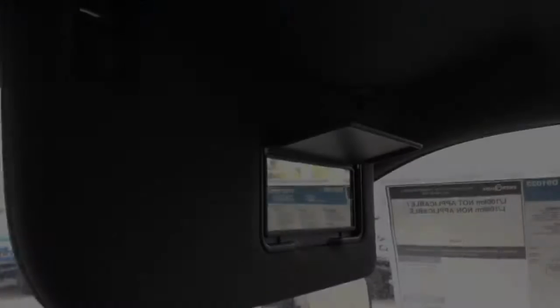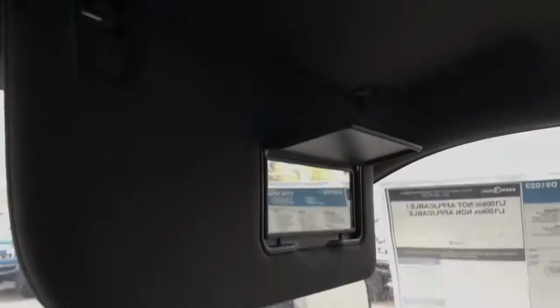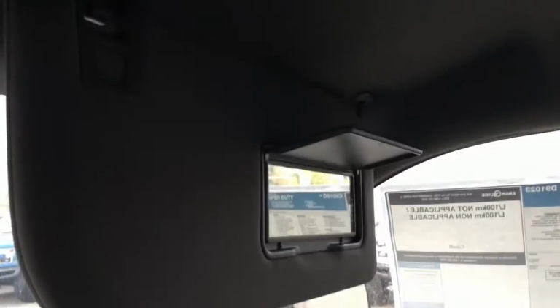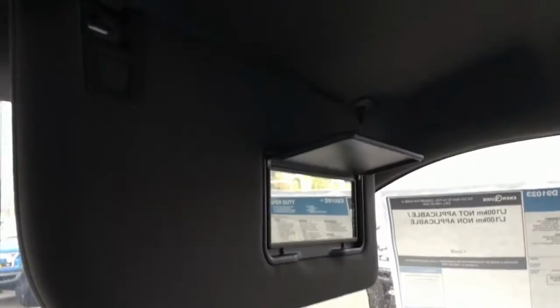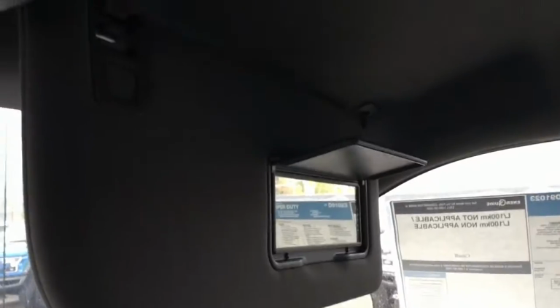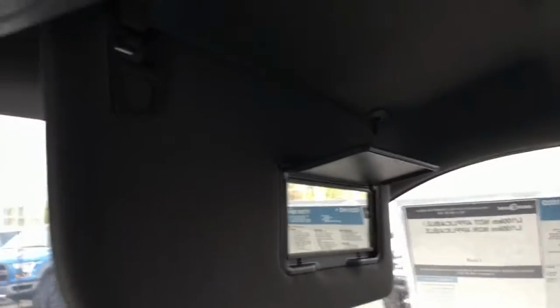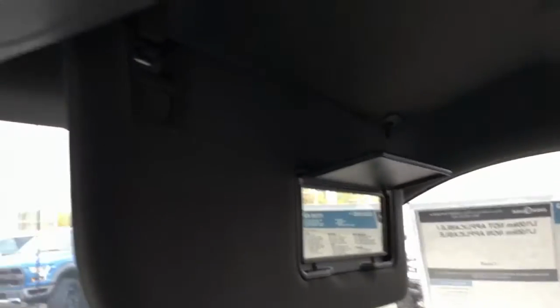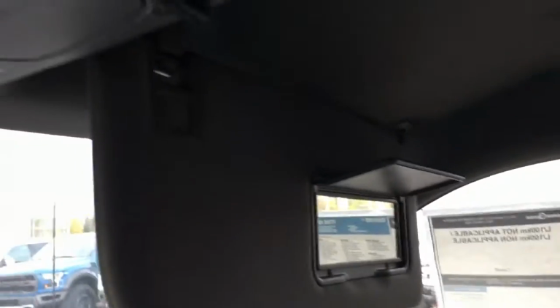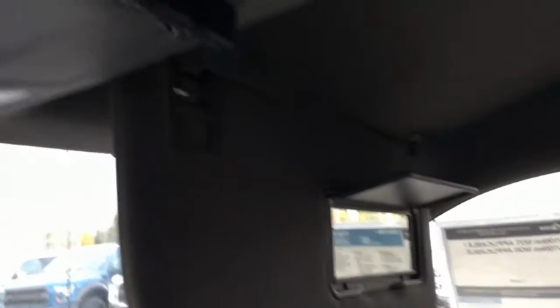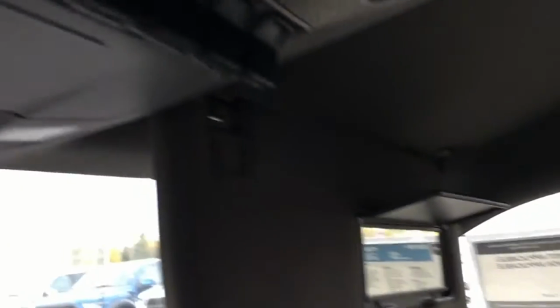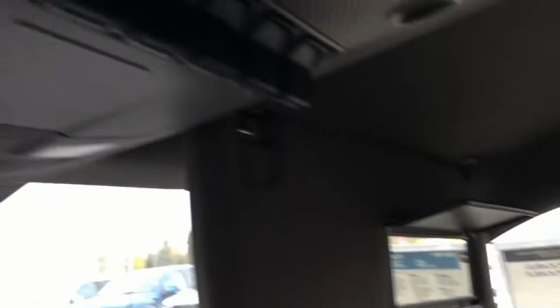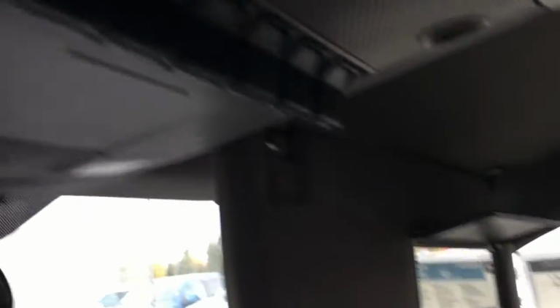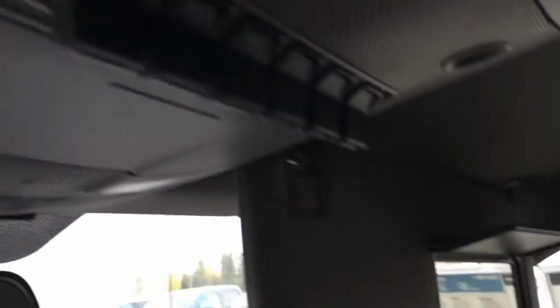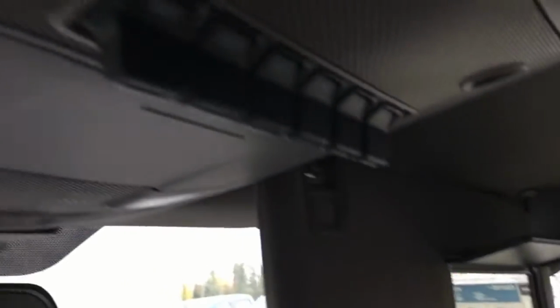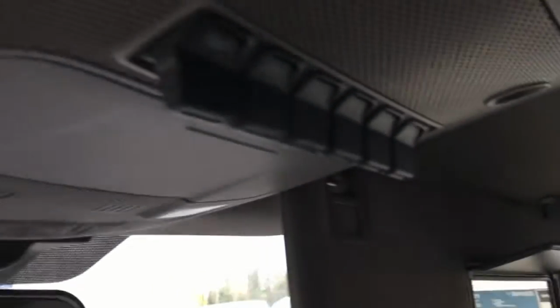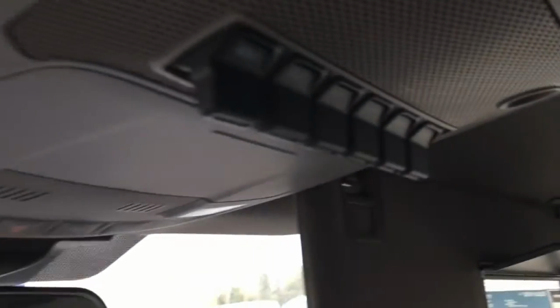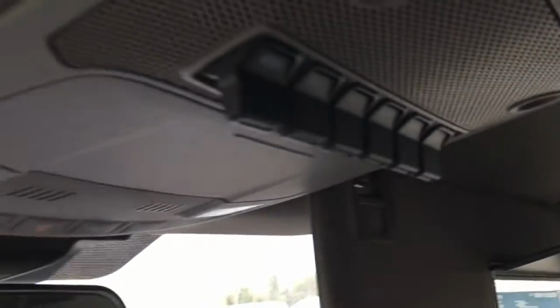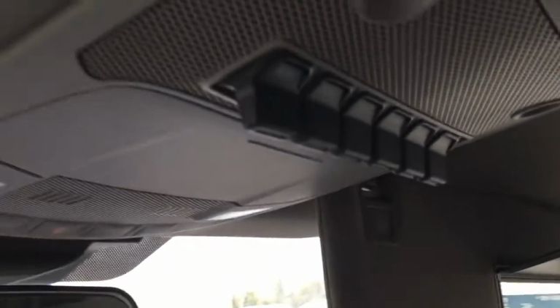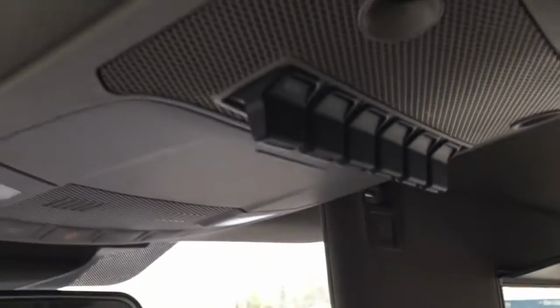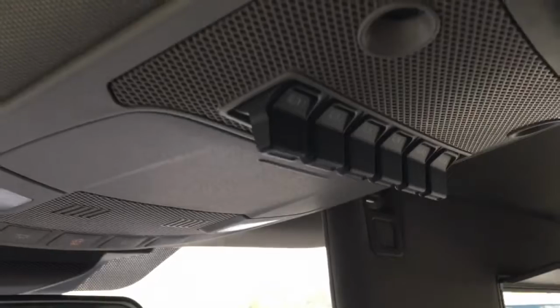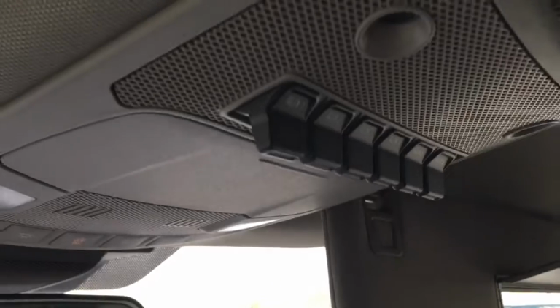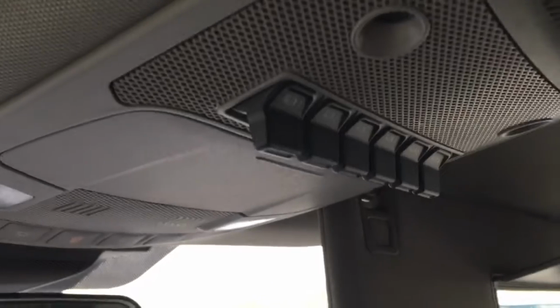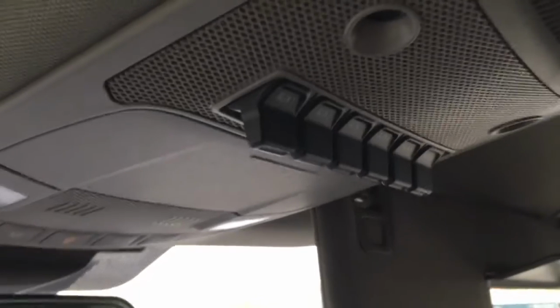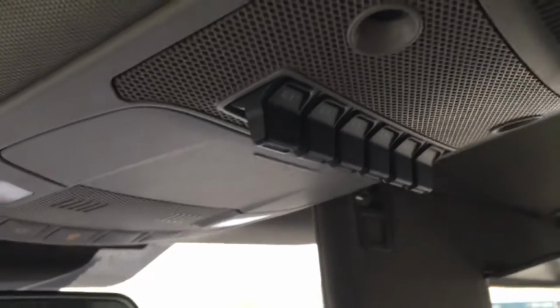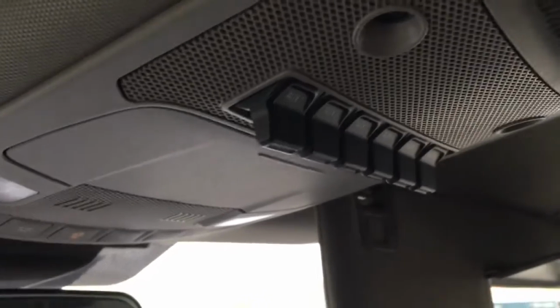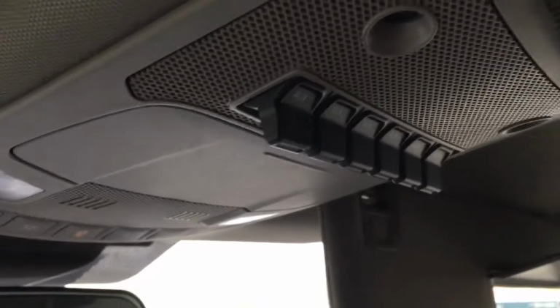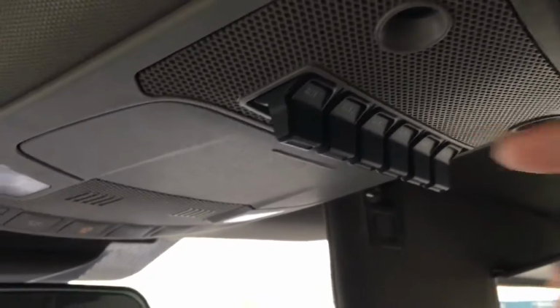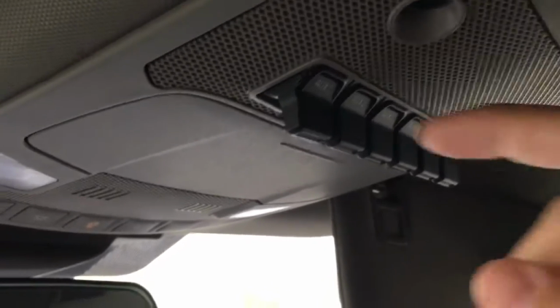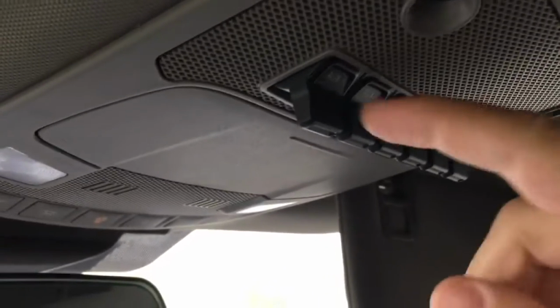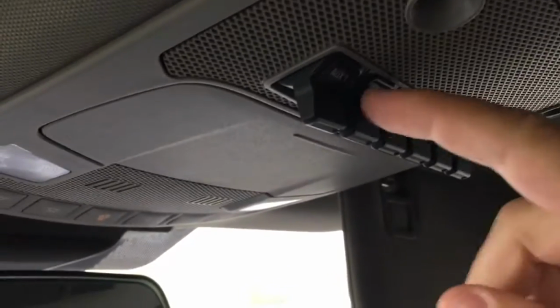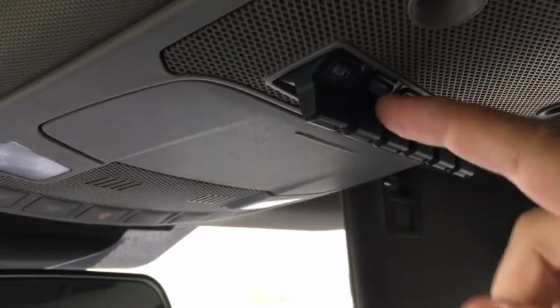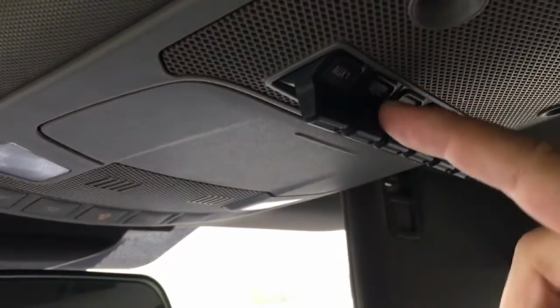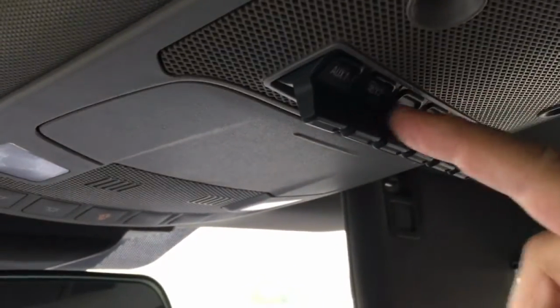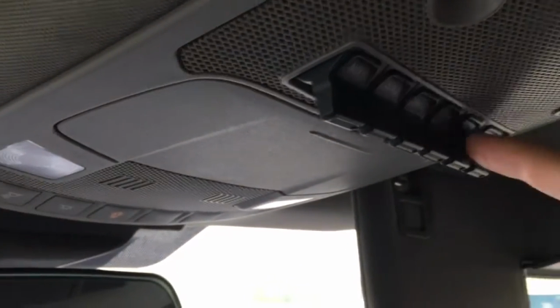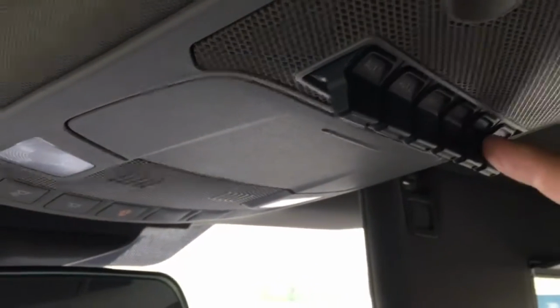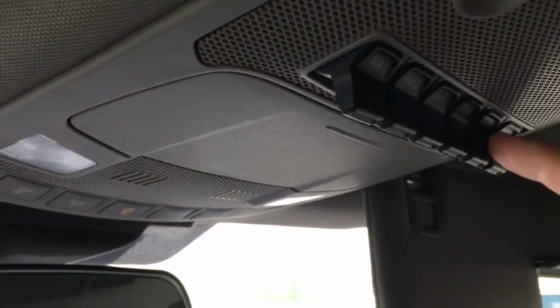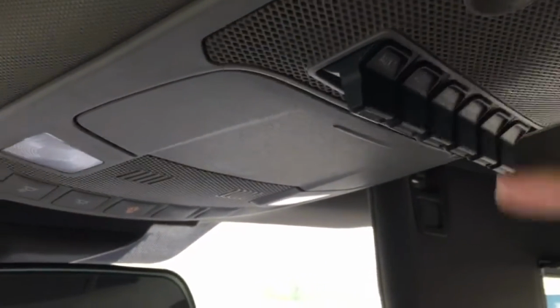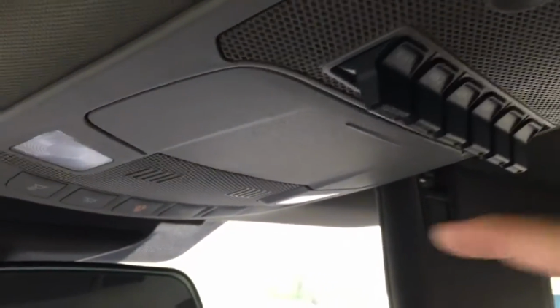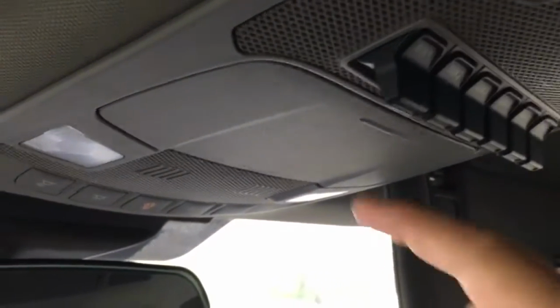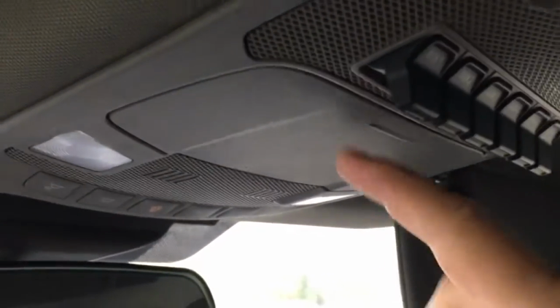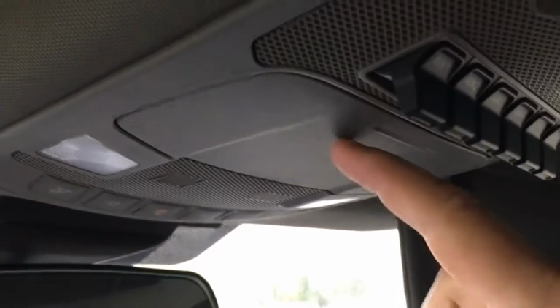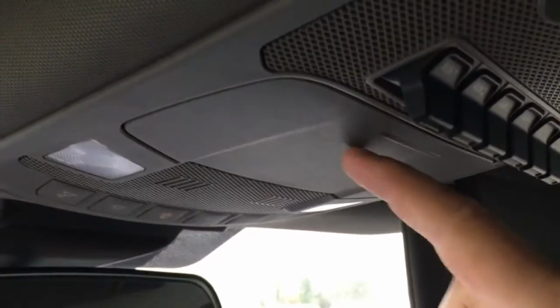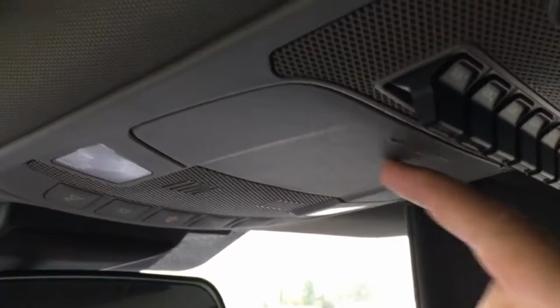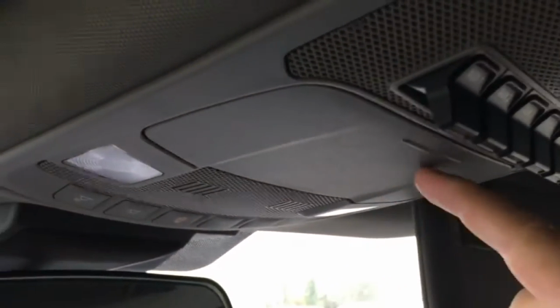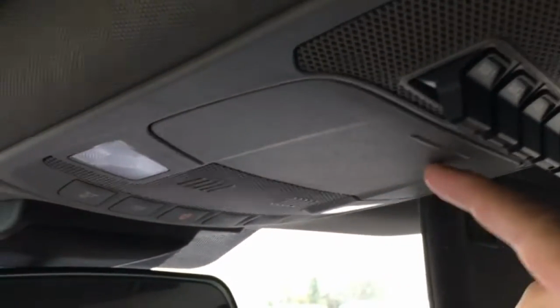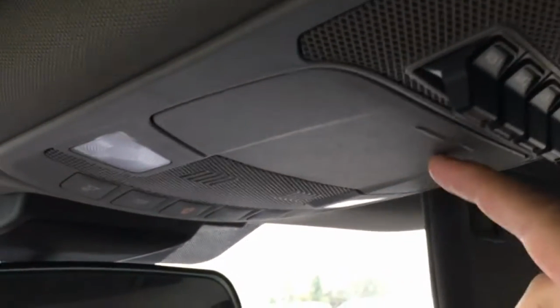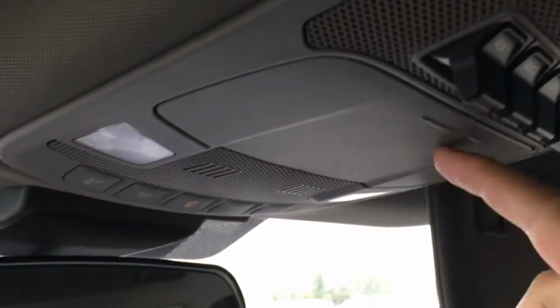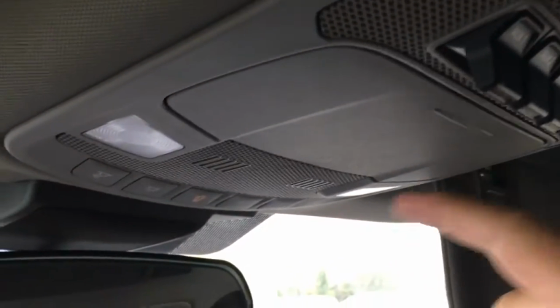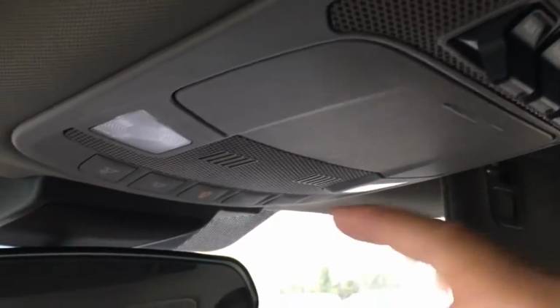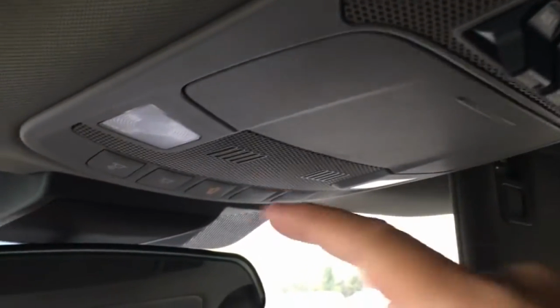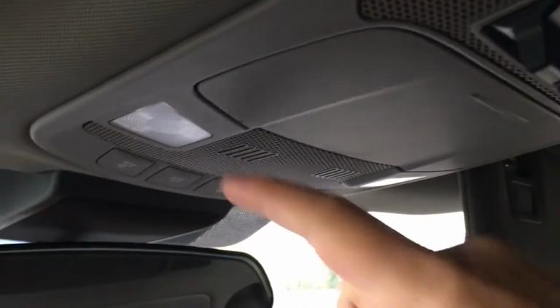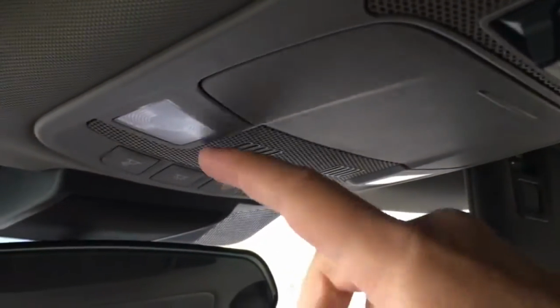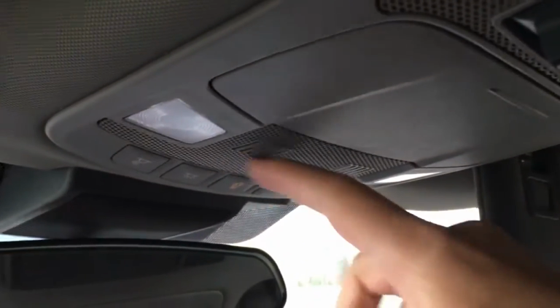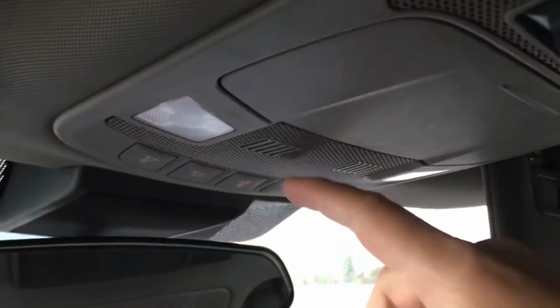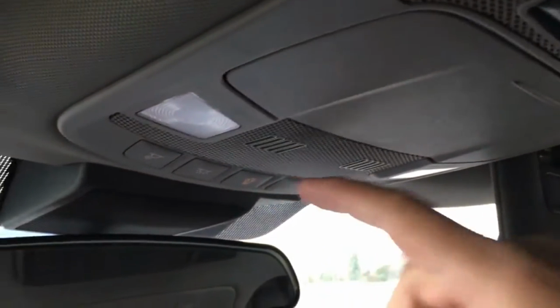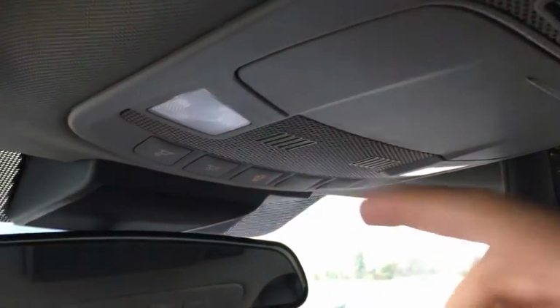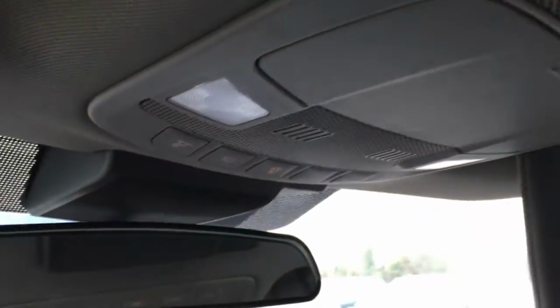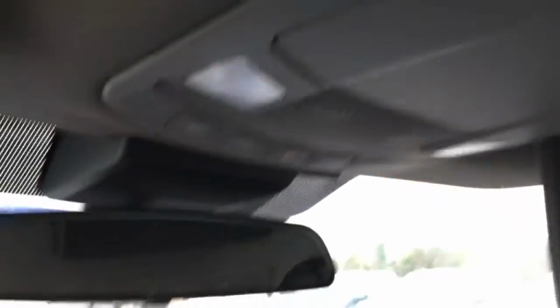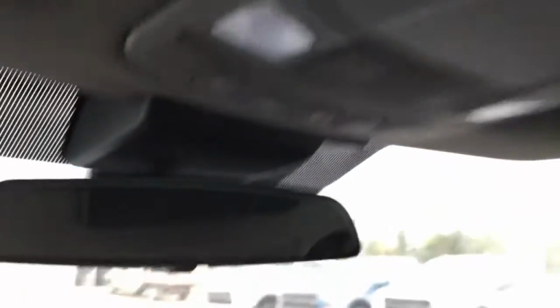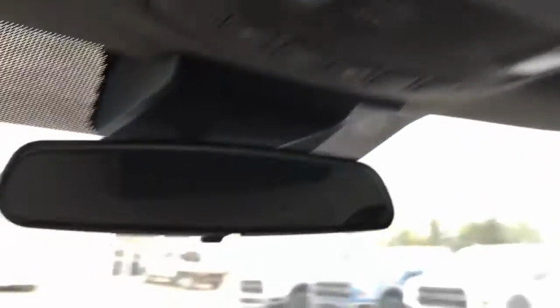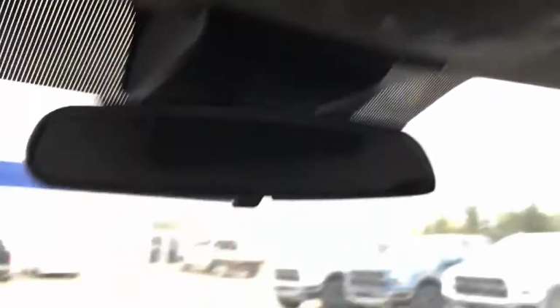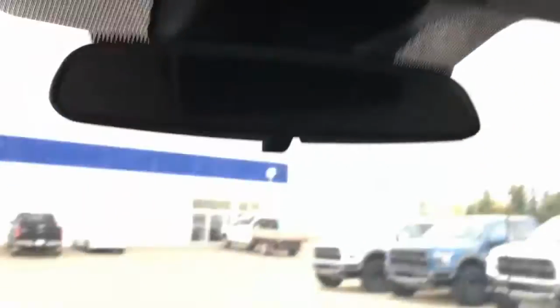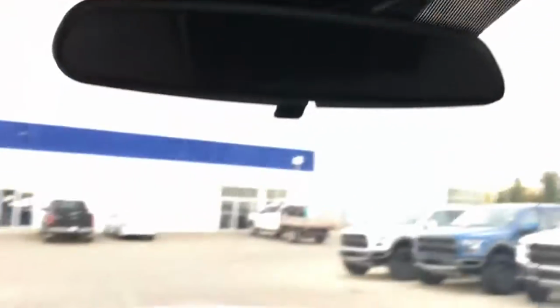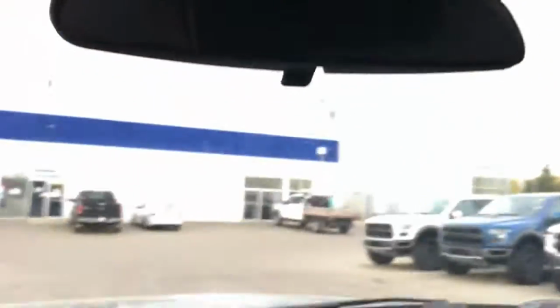In the driver and passenger visors, there are vanity mirrors. In the overhead console, there are six upfitter switches, storage for glasses, and interior lighting controls.